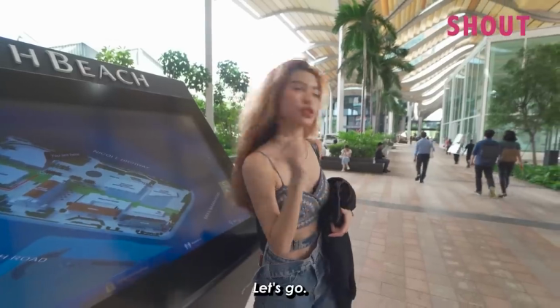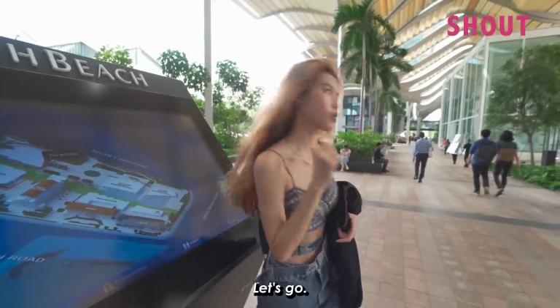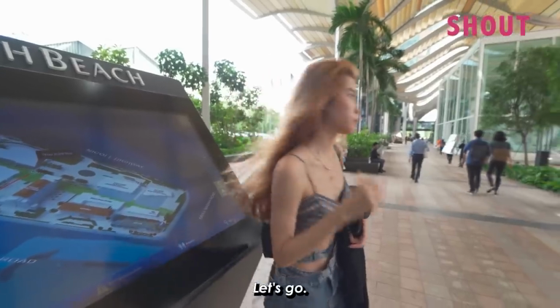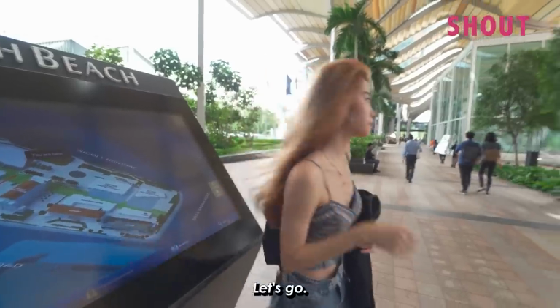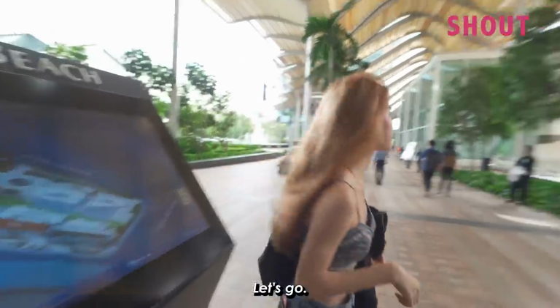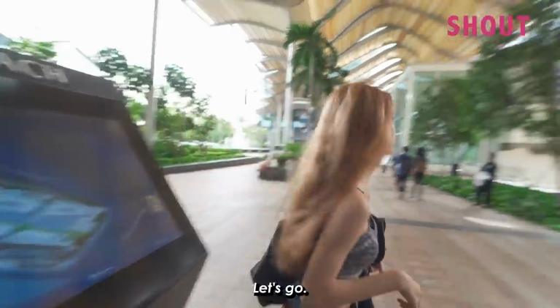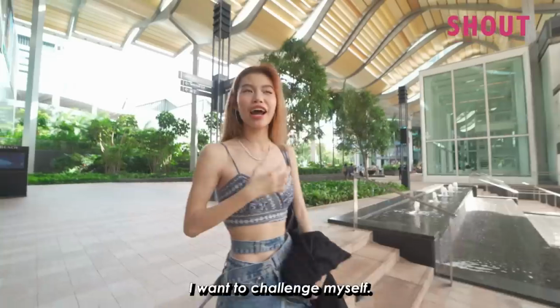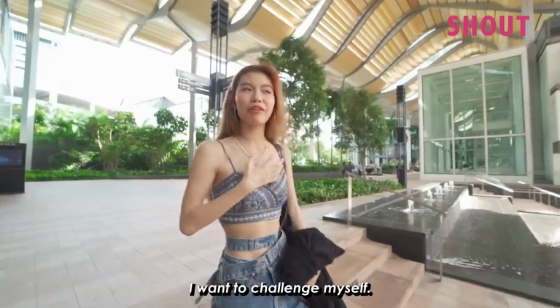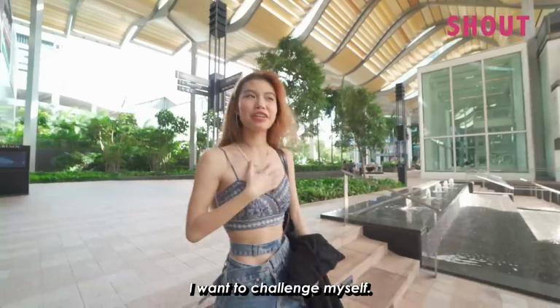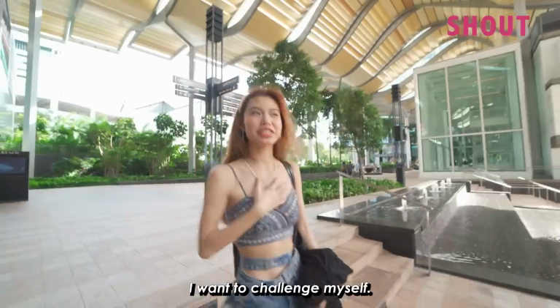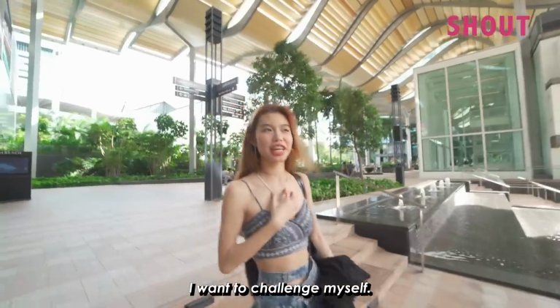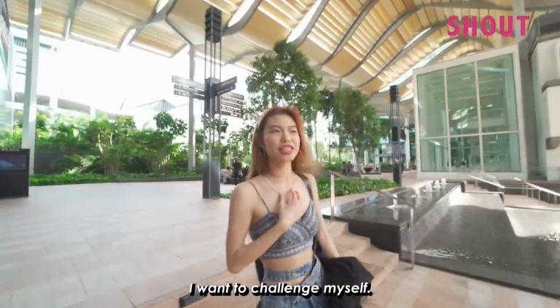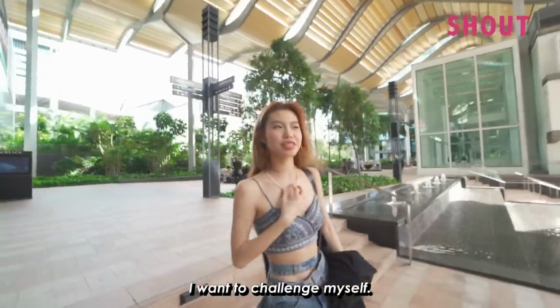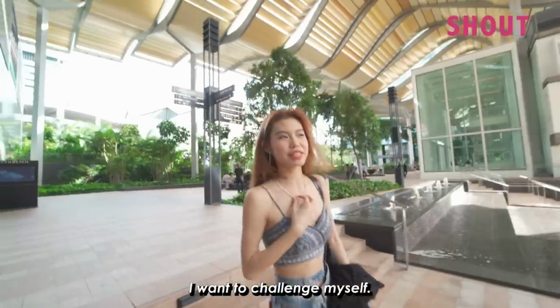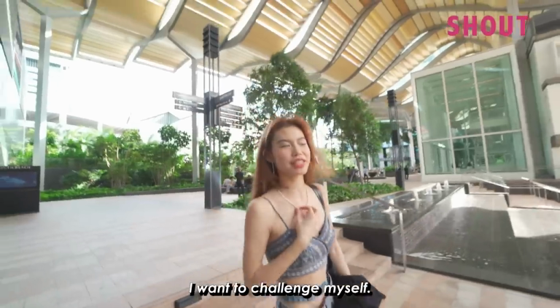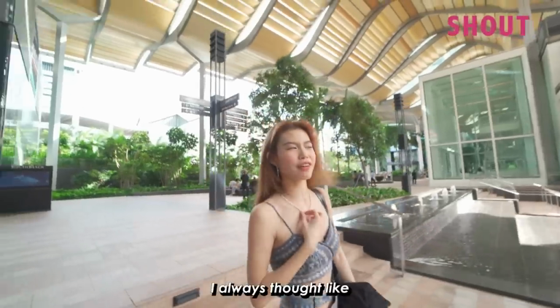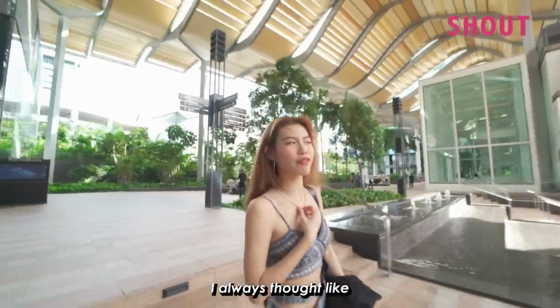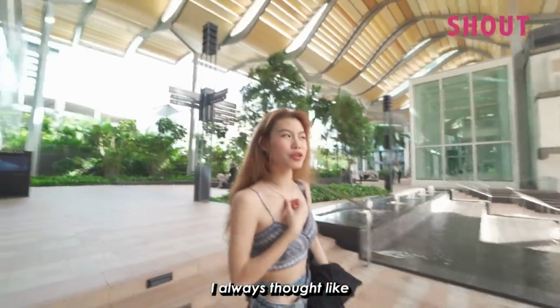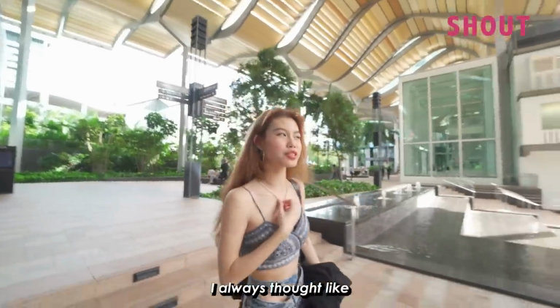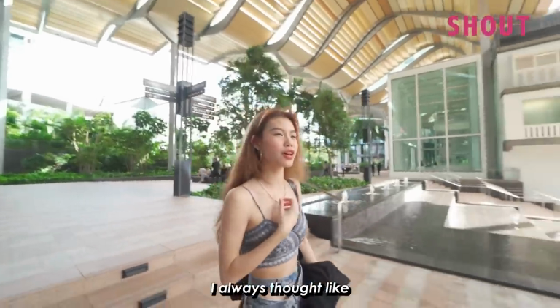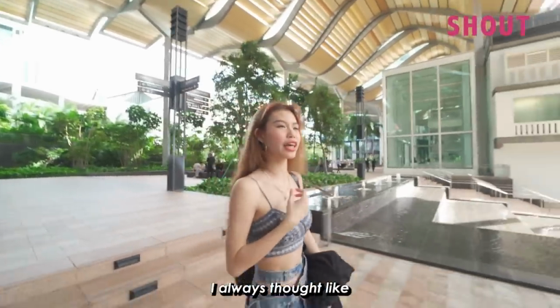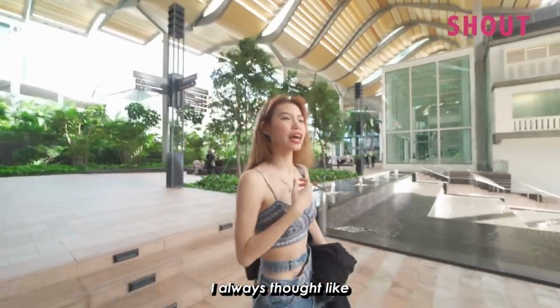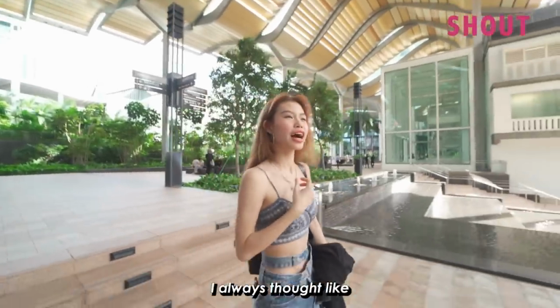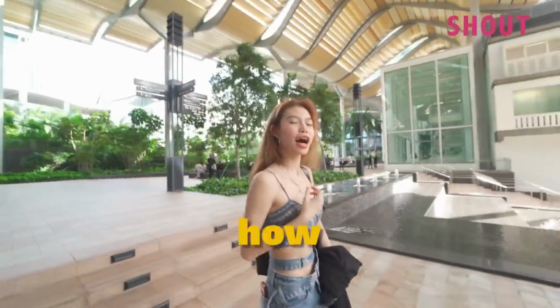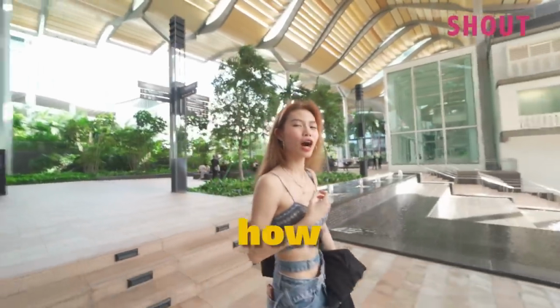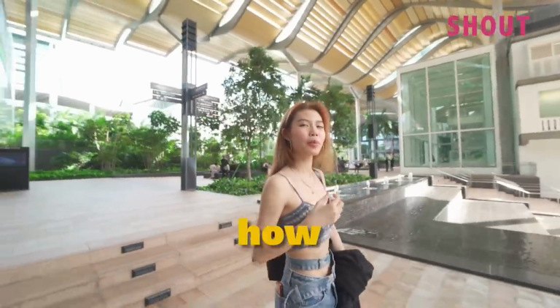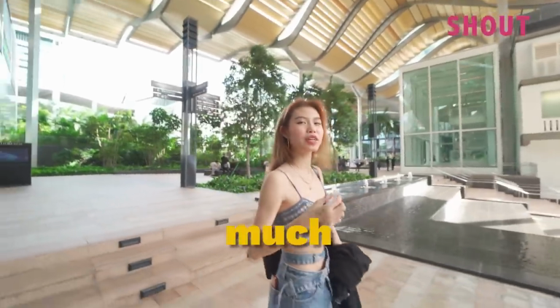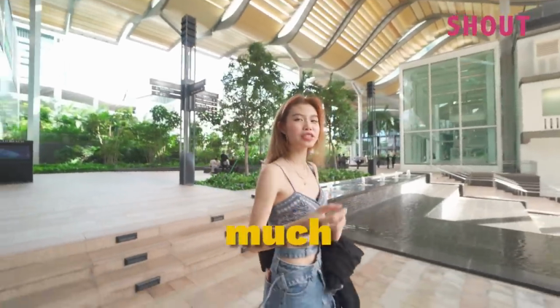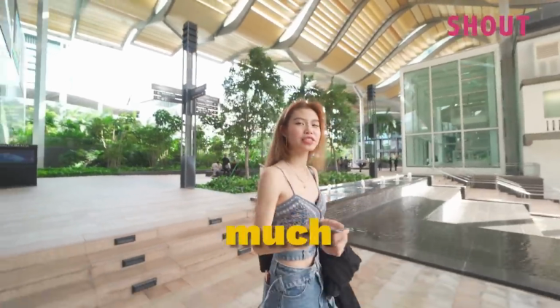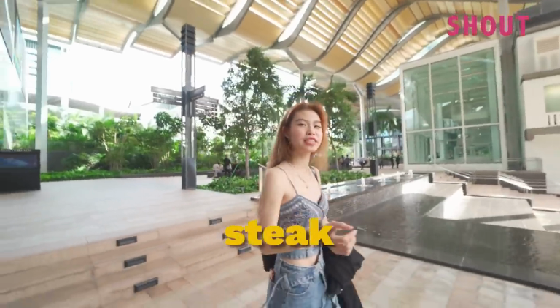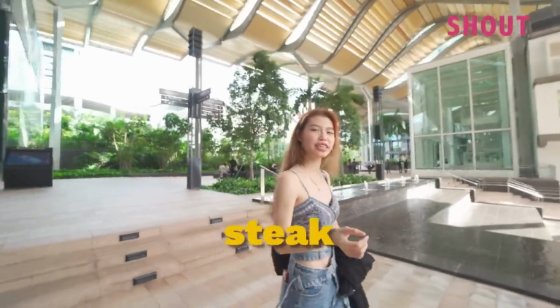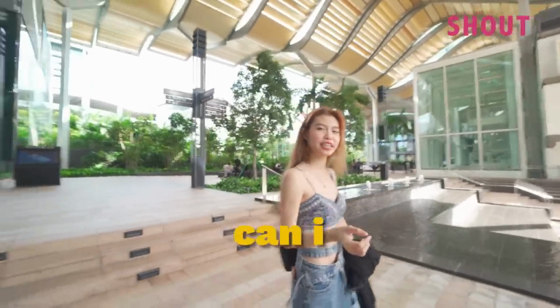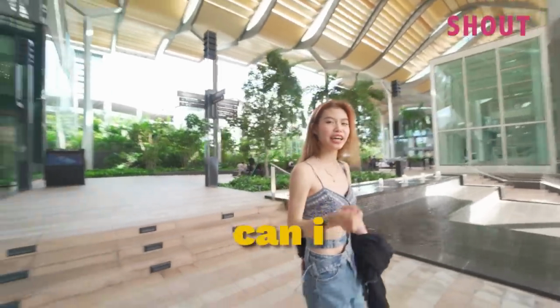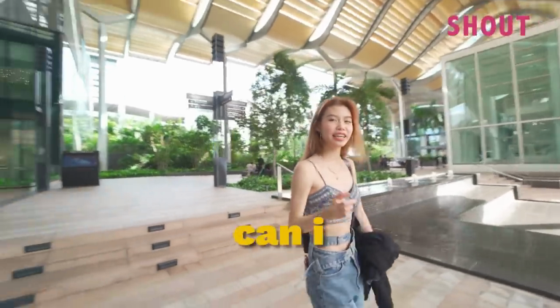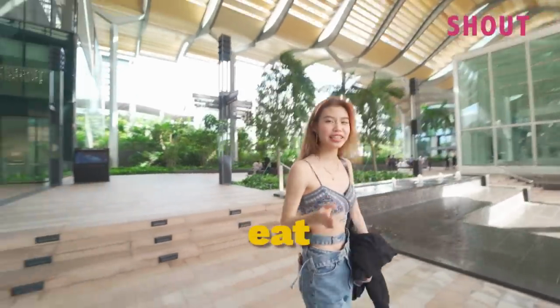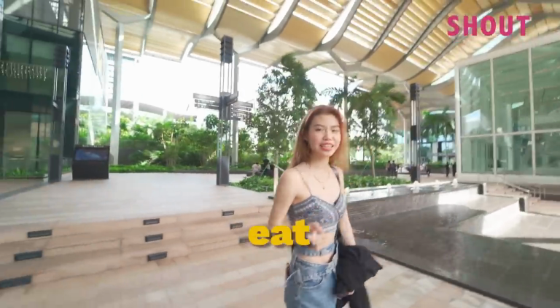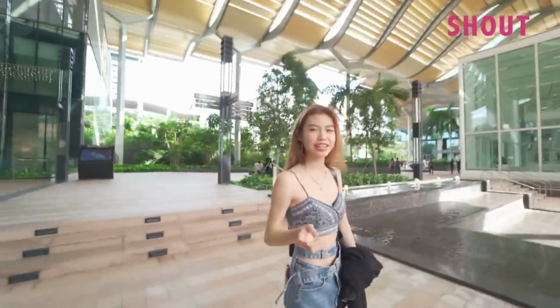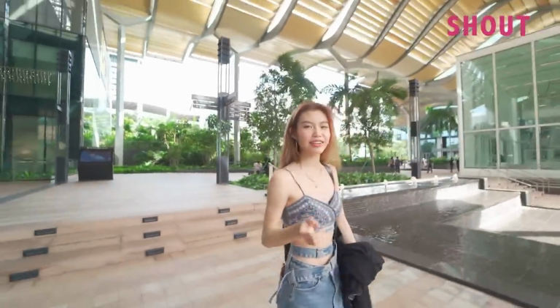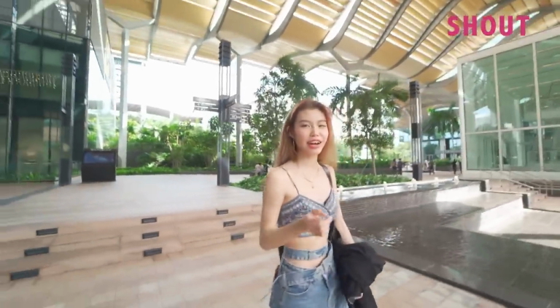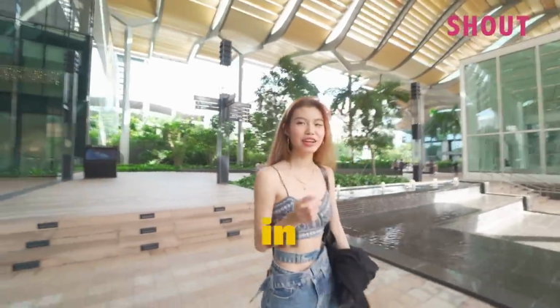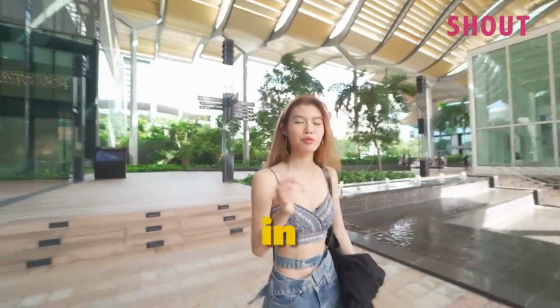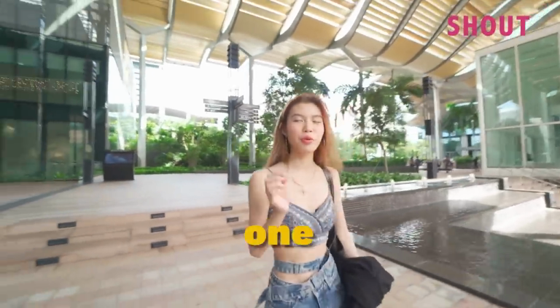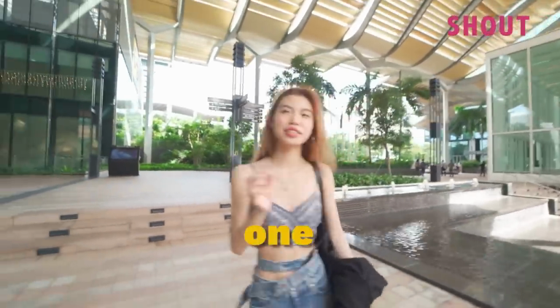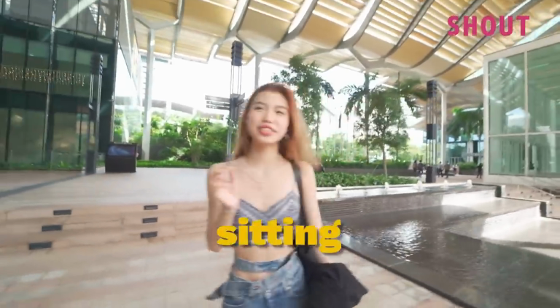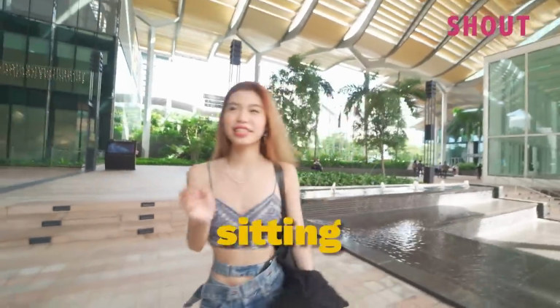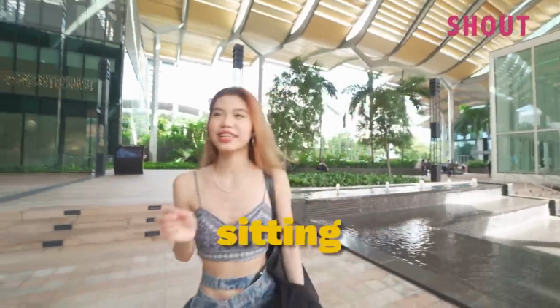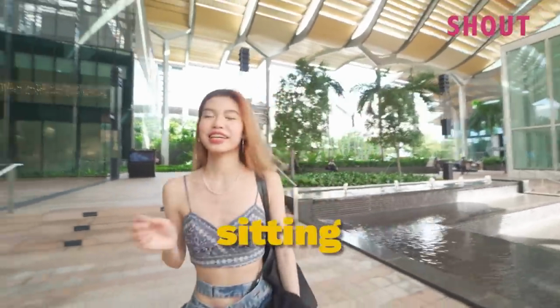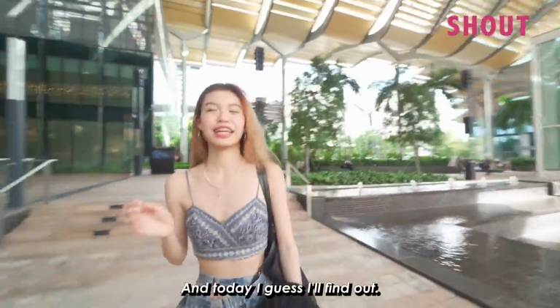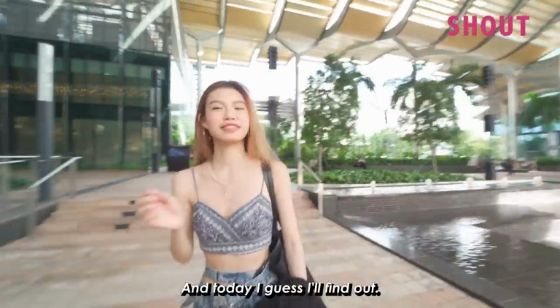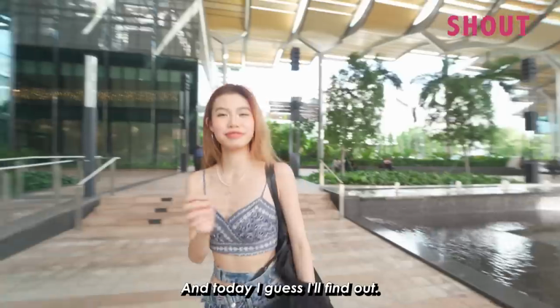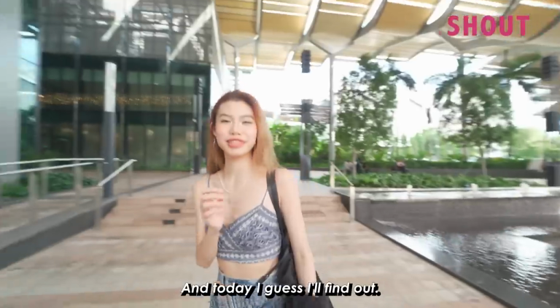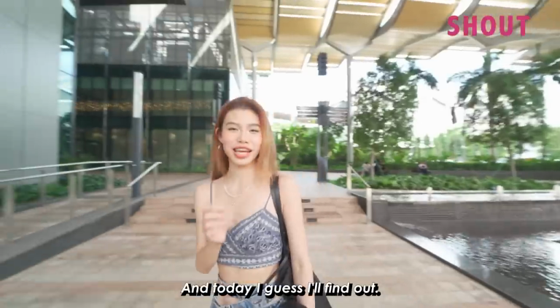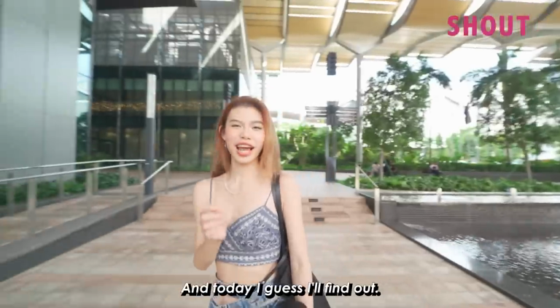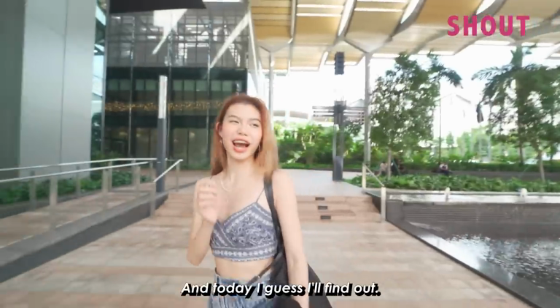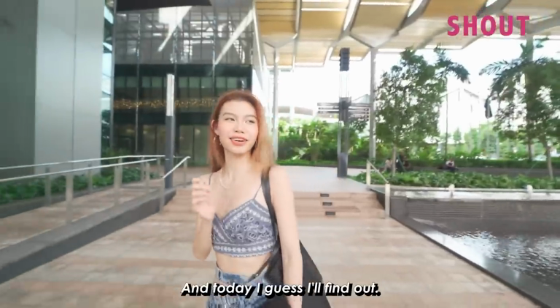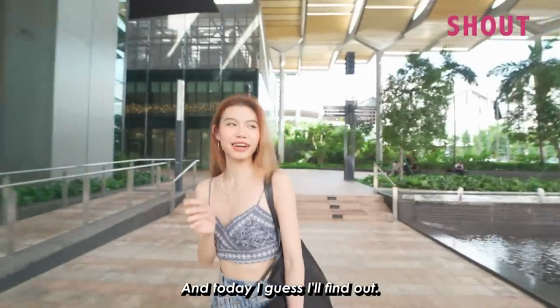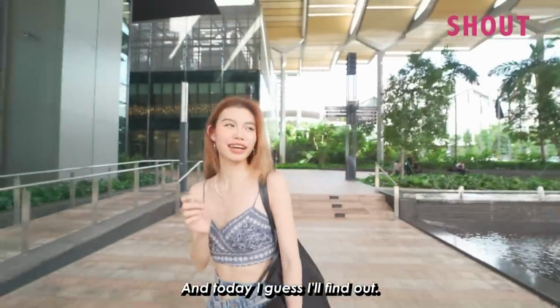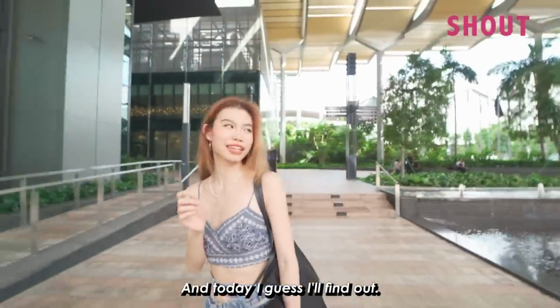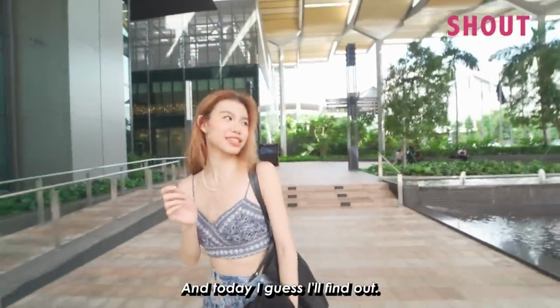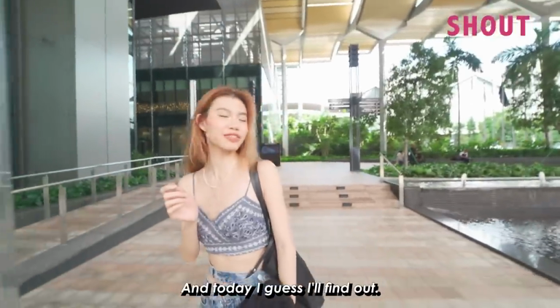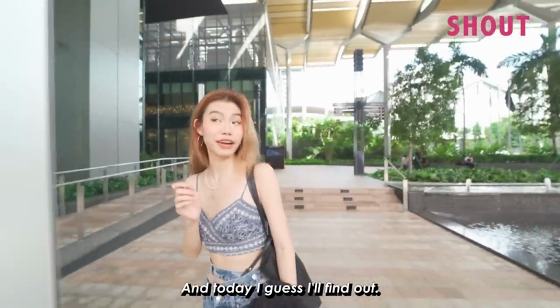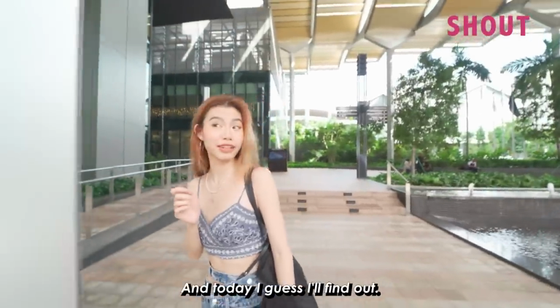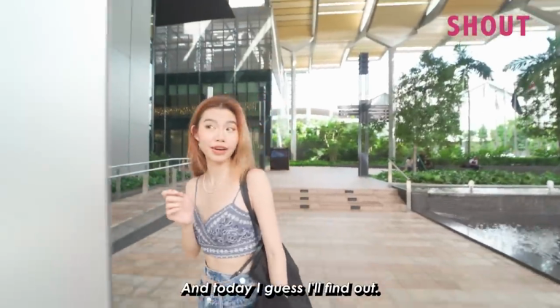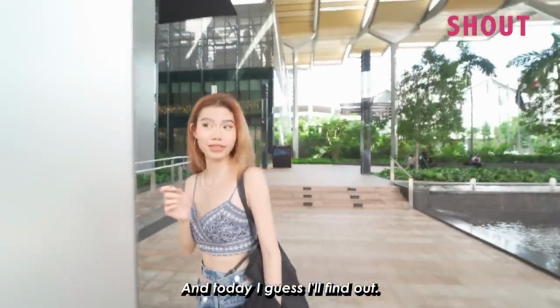Let's go. I want to challenge myself. I've always thought like, how much steak can I eat in one sitting? And today I guess I'll find out.